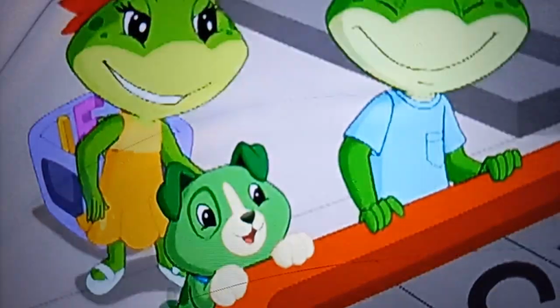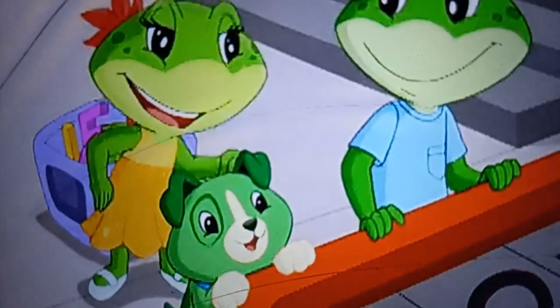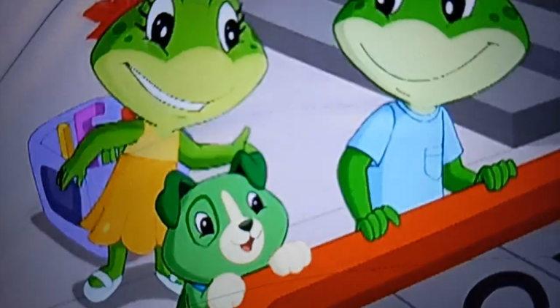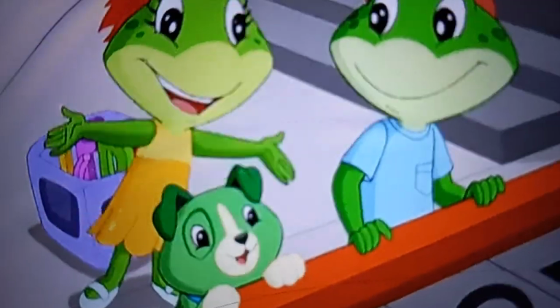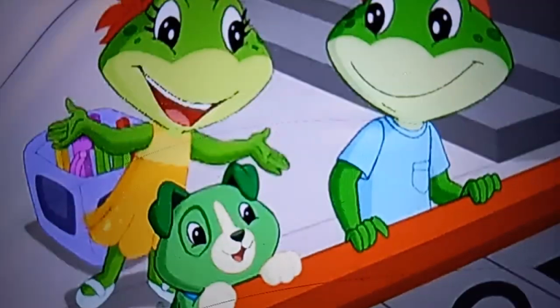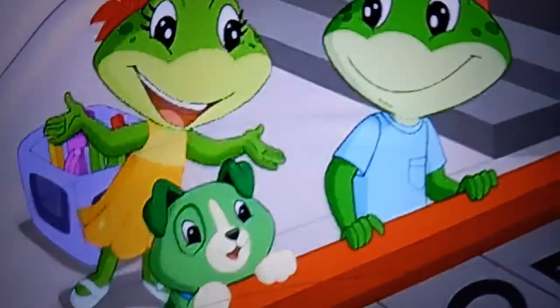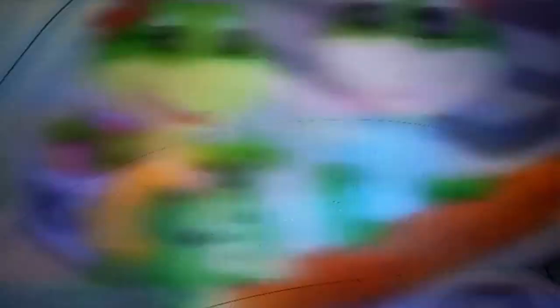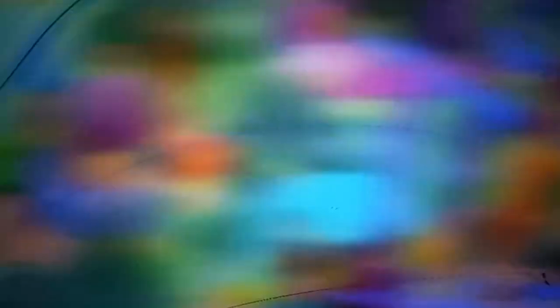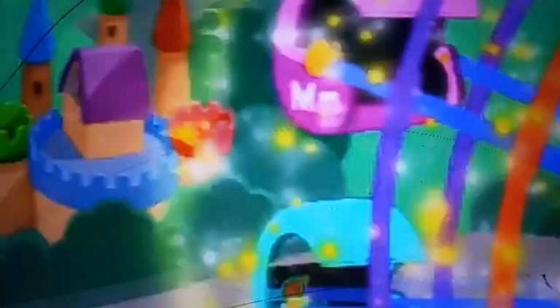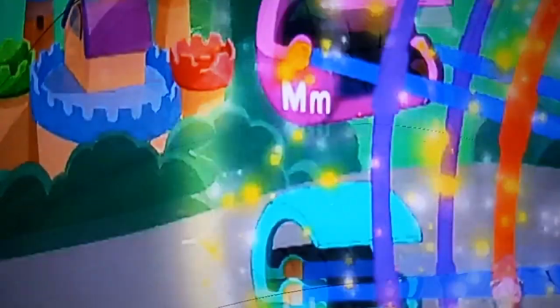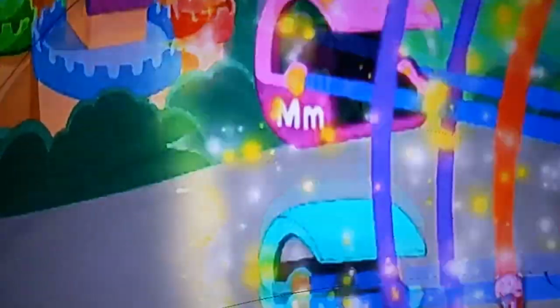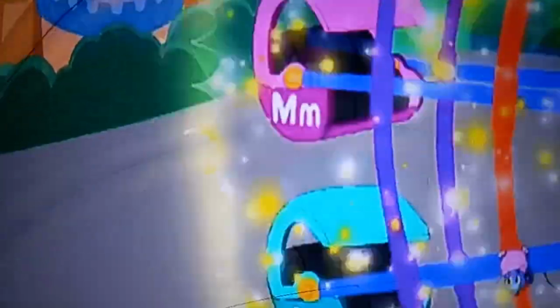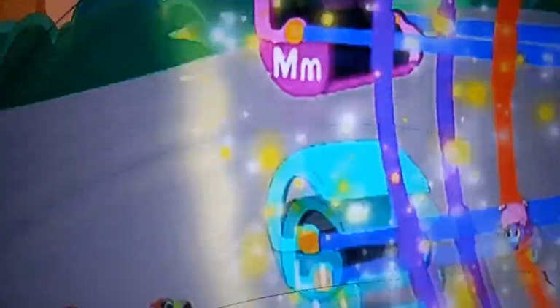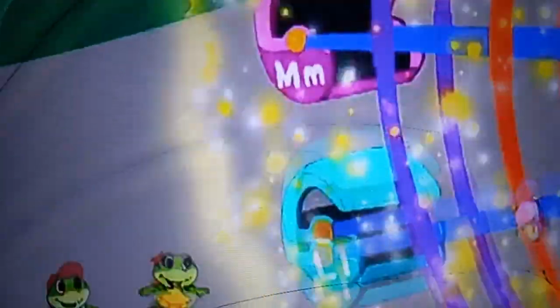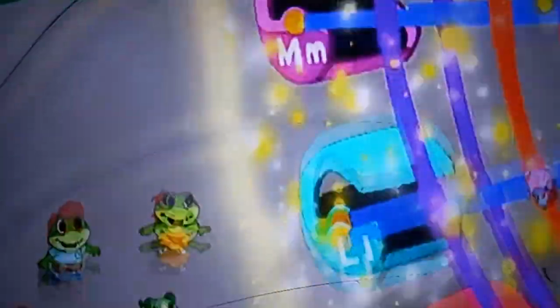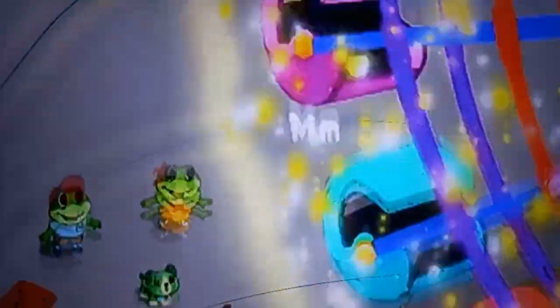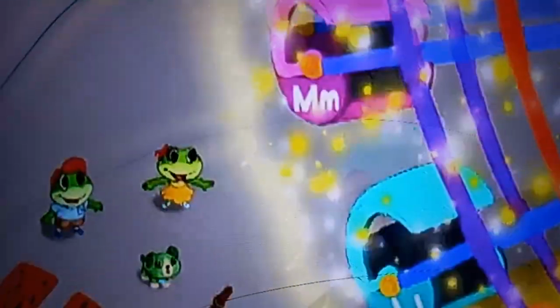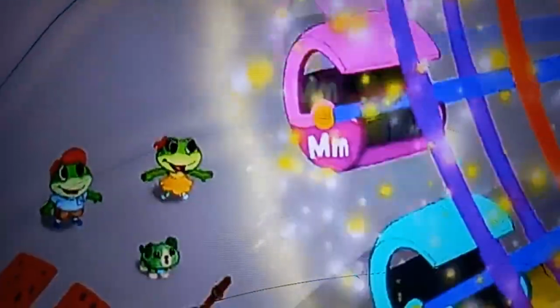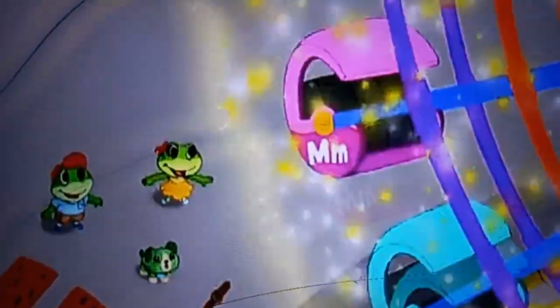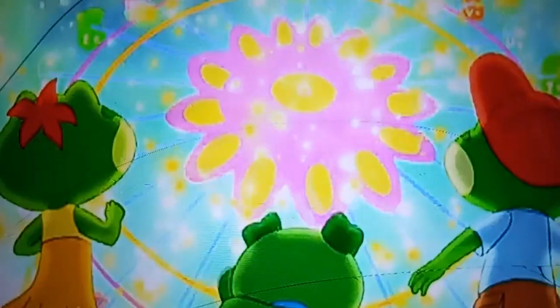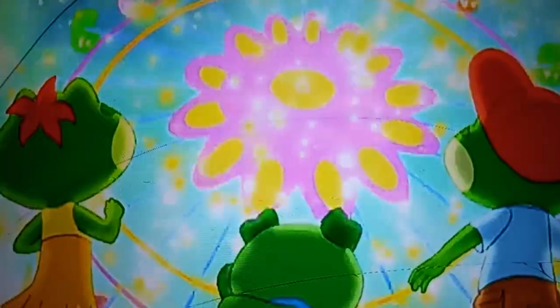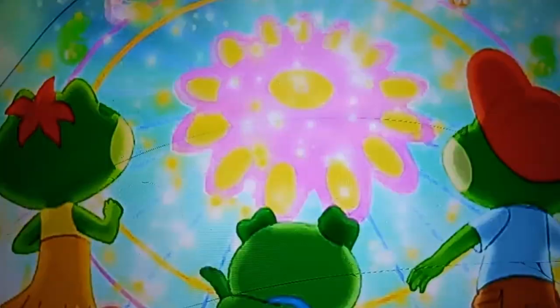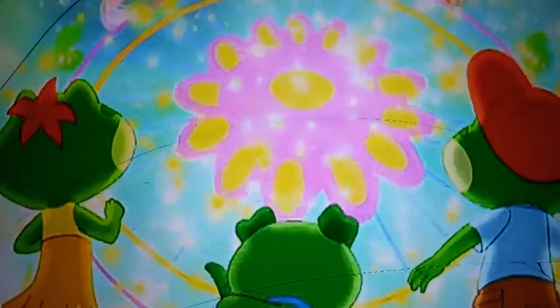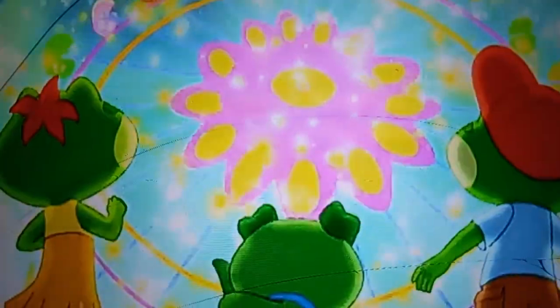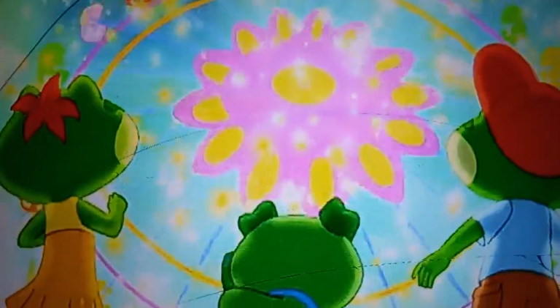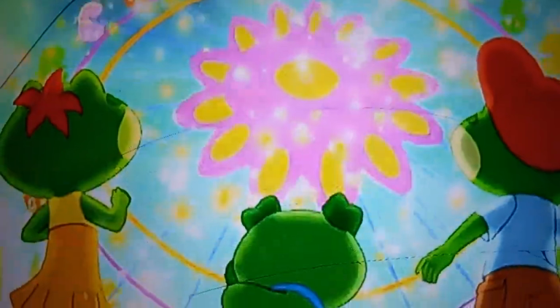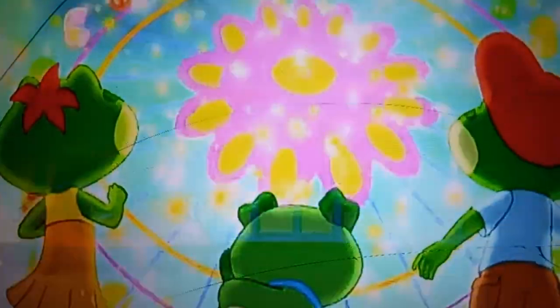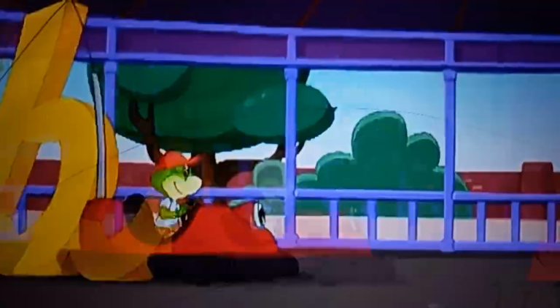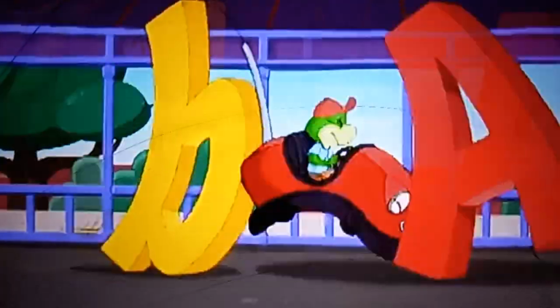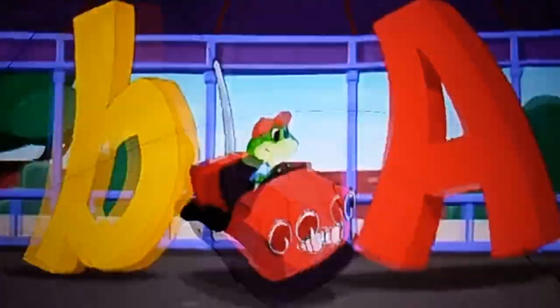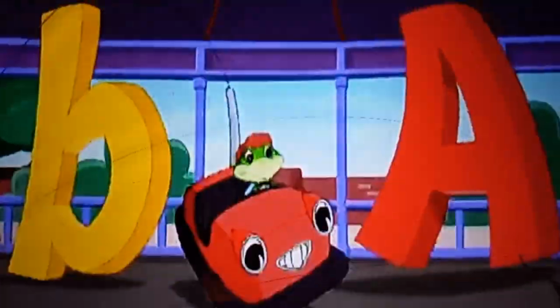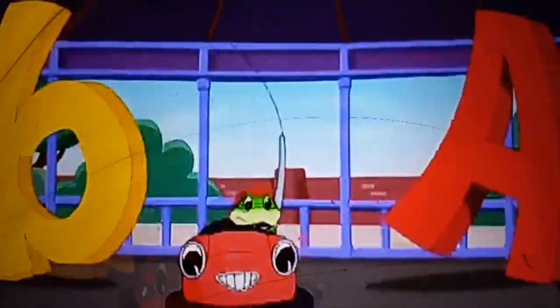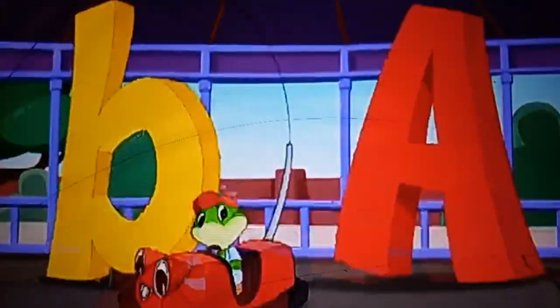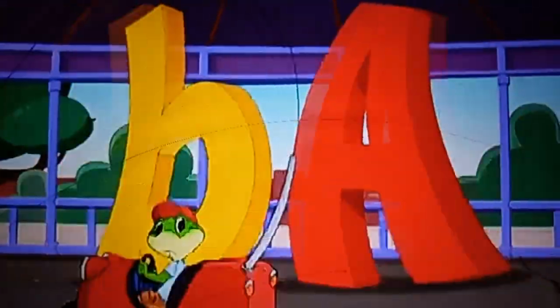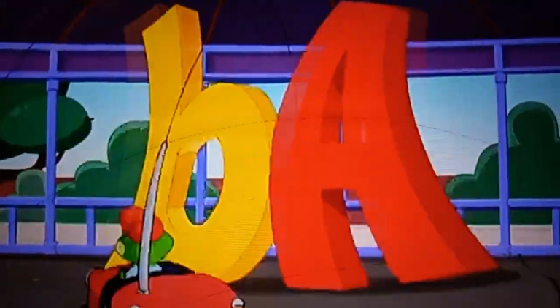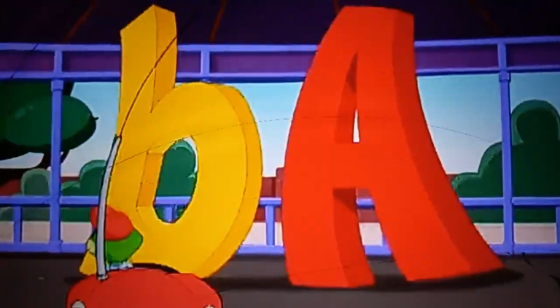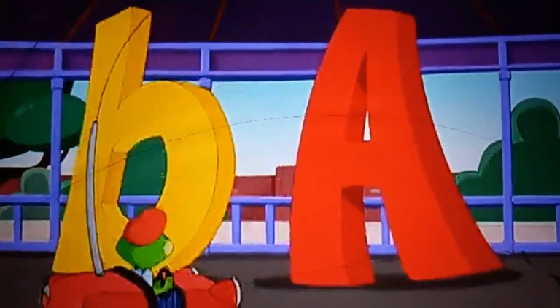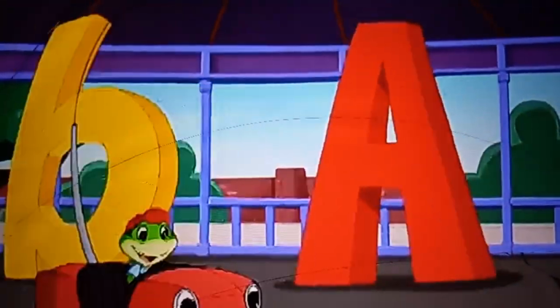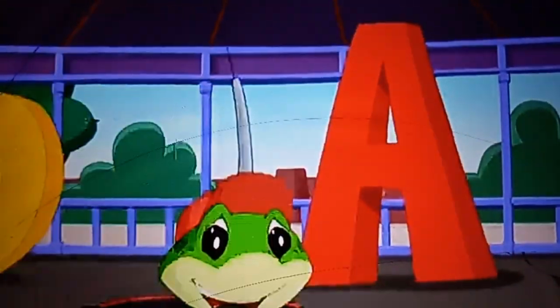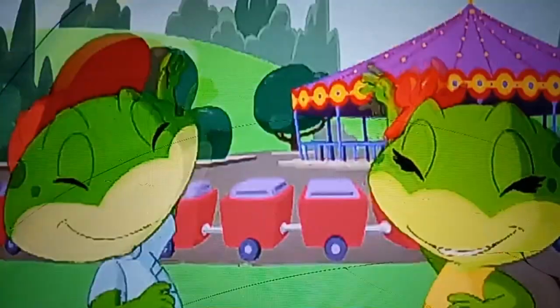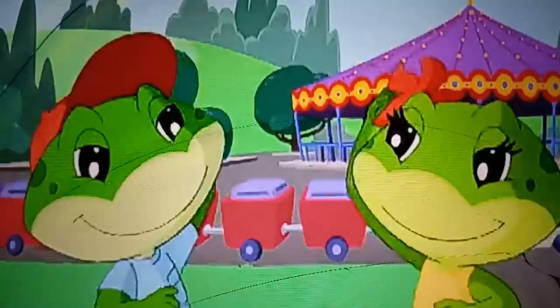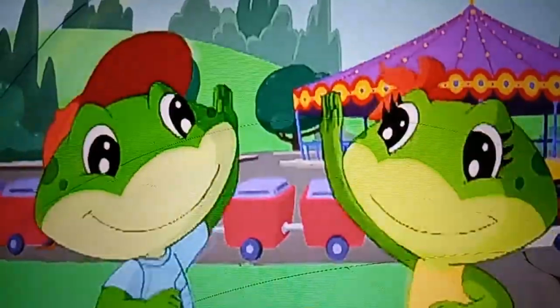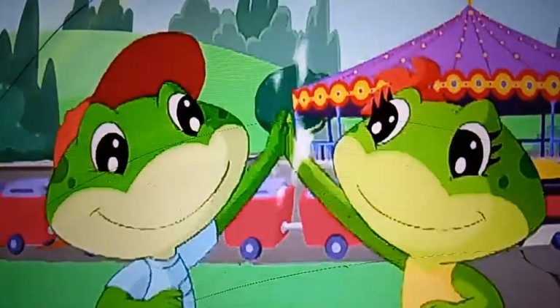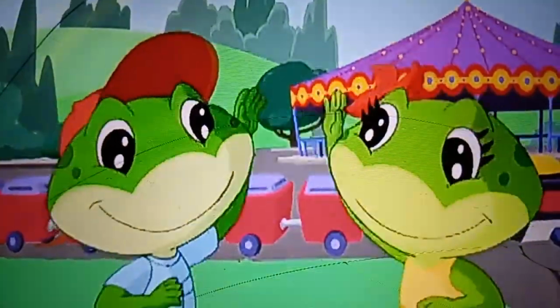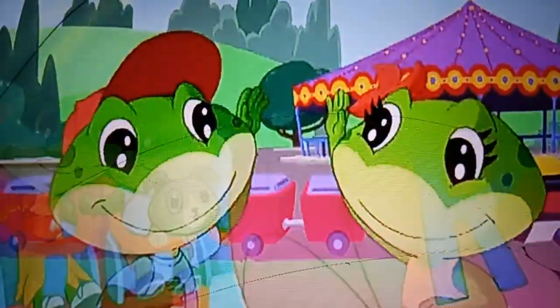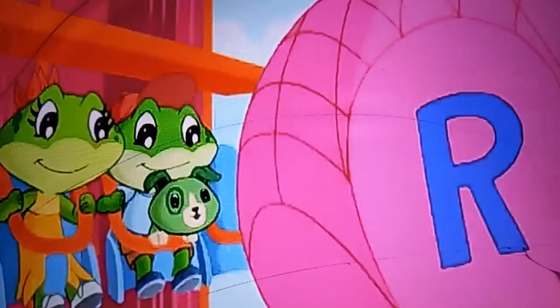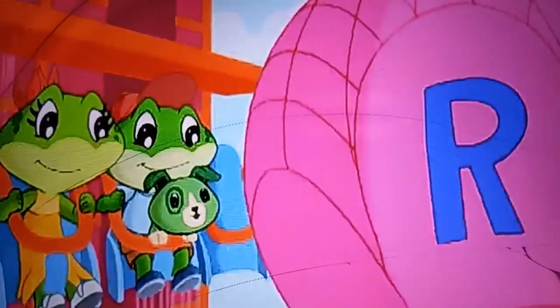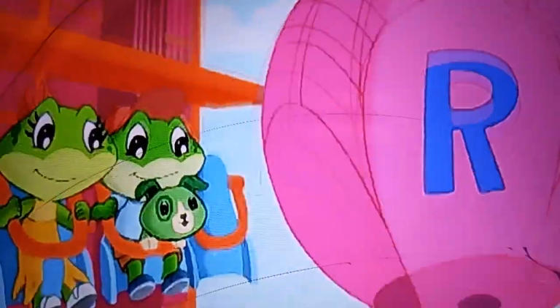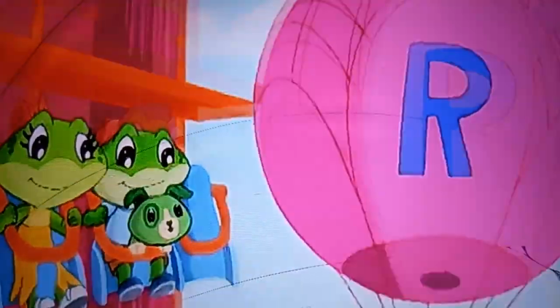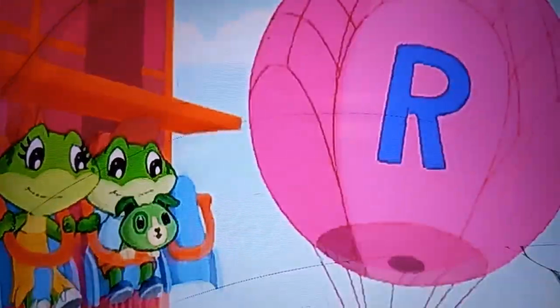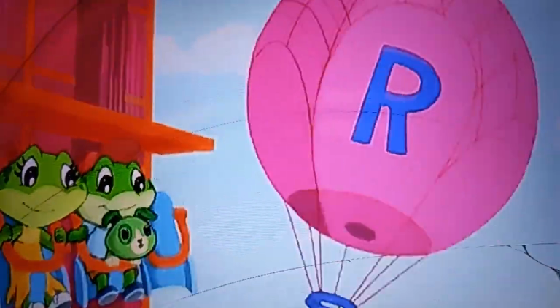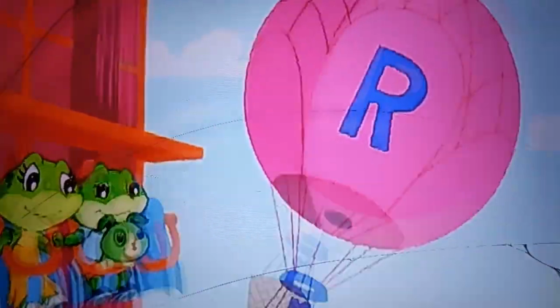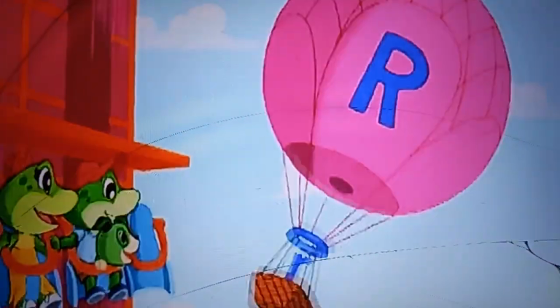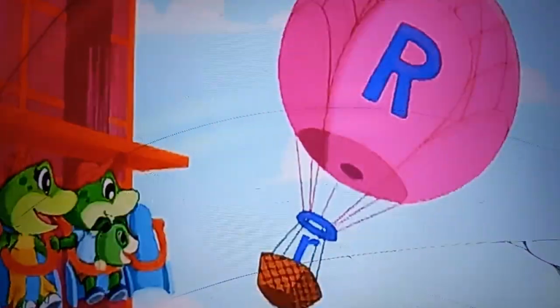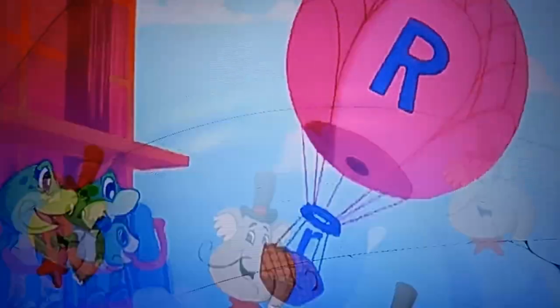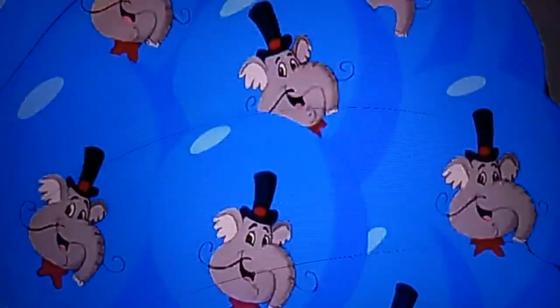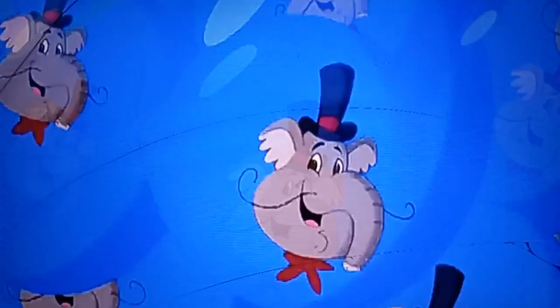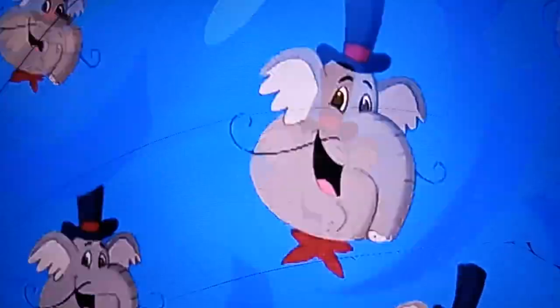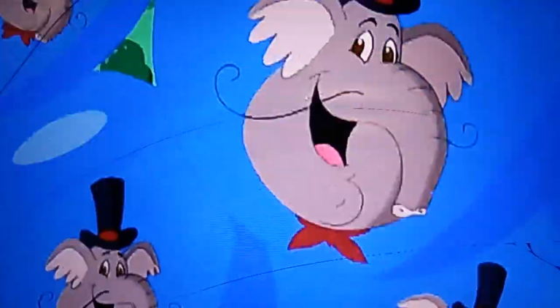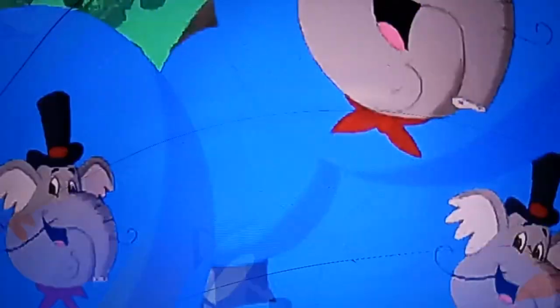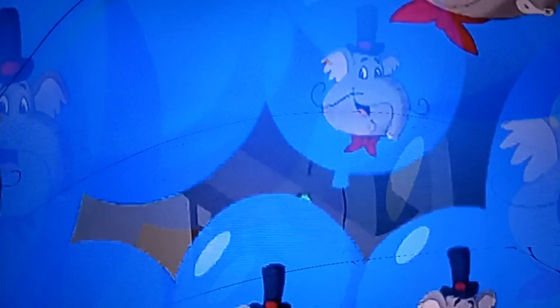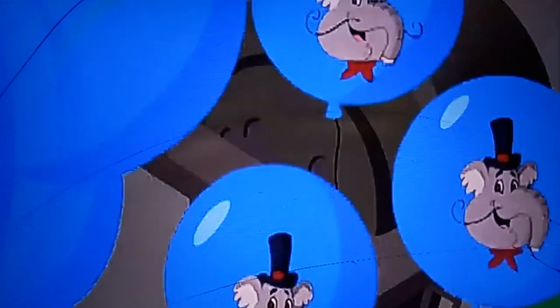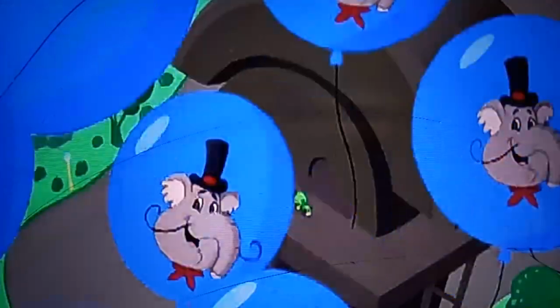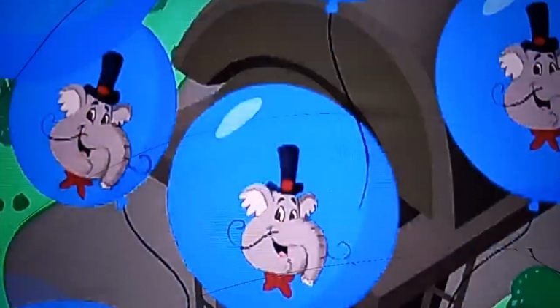That's it, Taddy! That's awesome! It's a letter-trying, fly-flying, rhyming adventure.